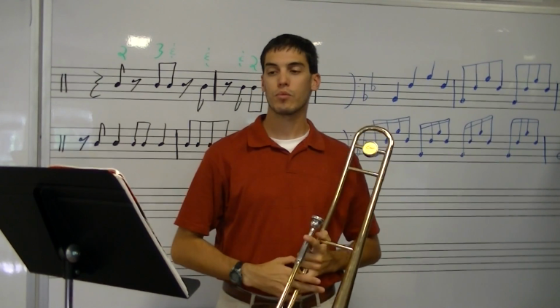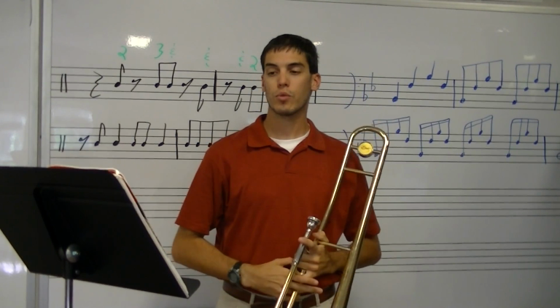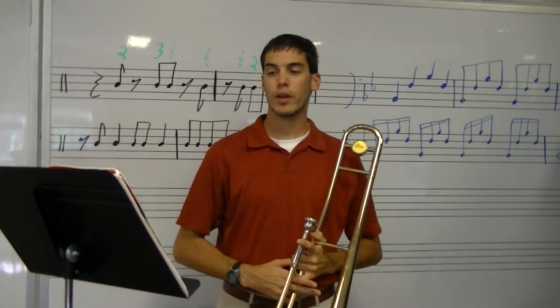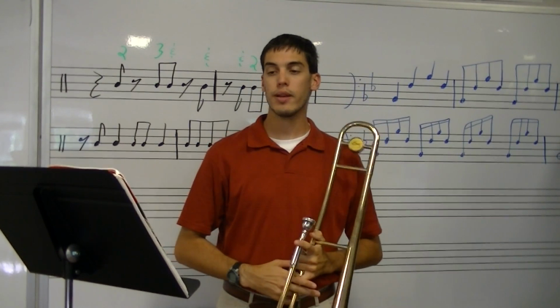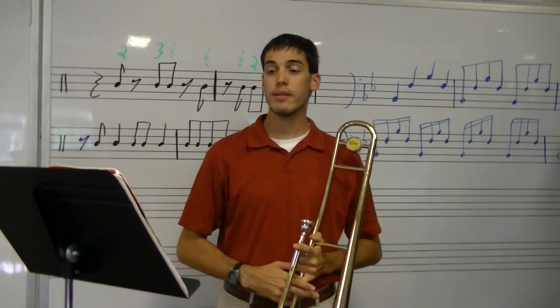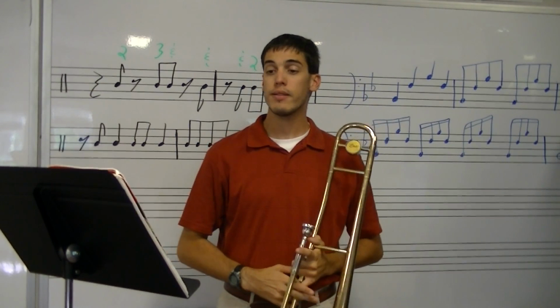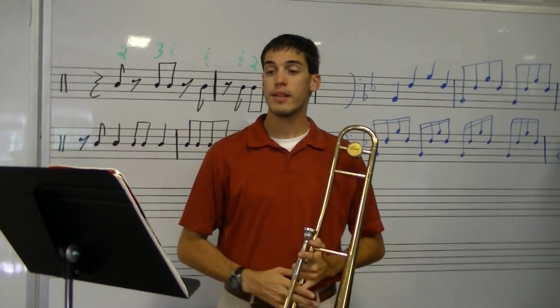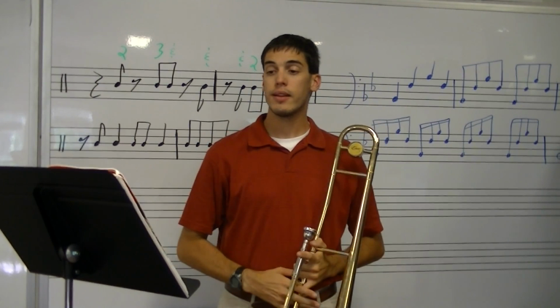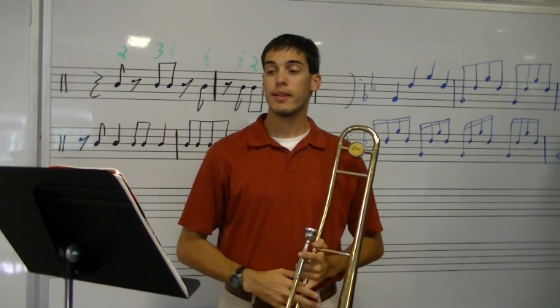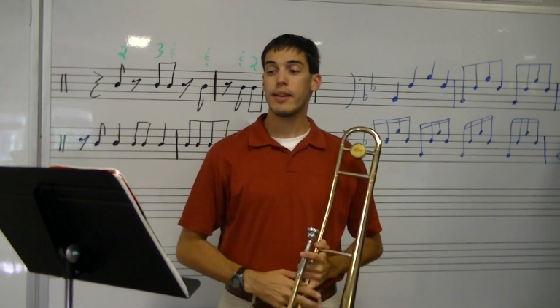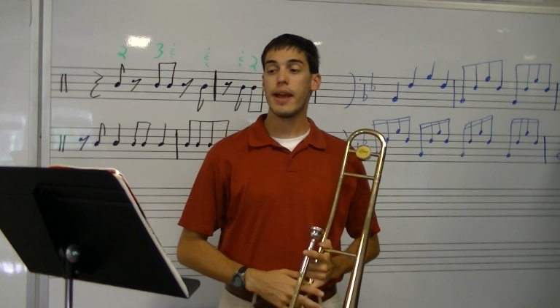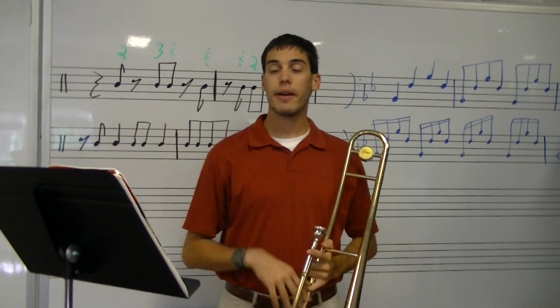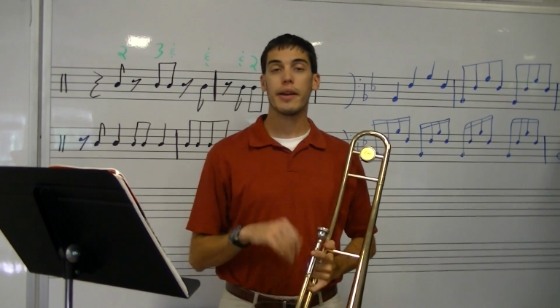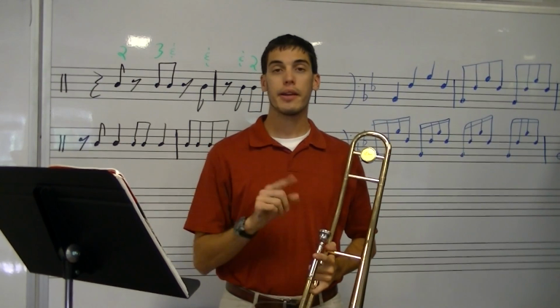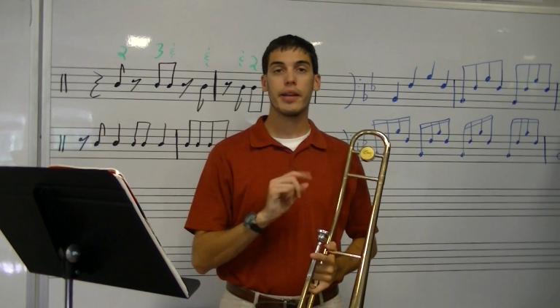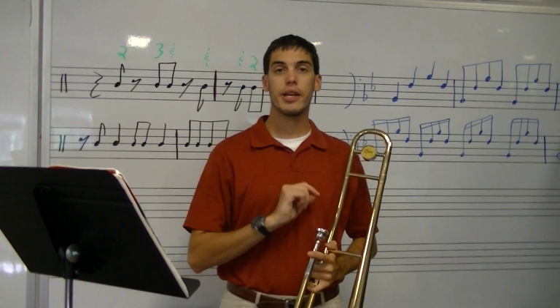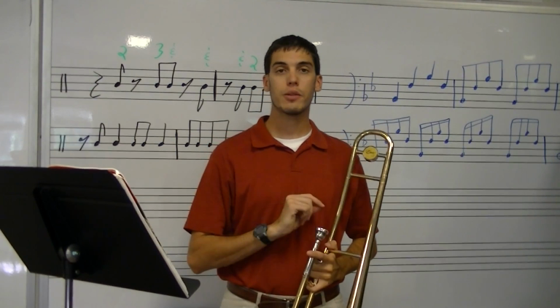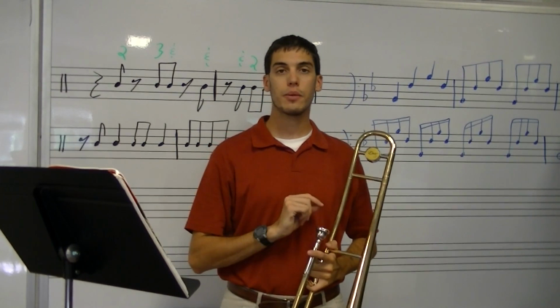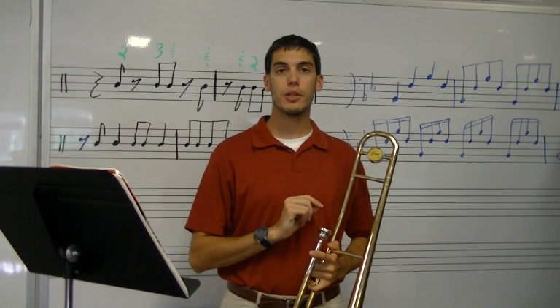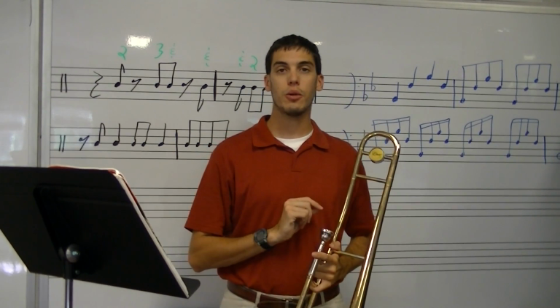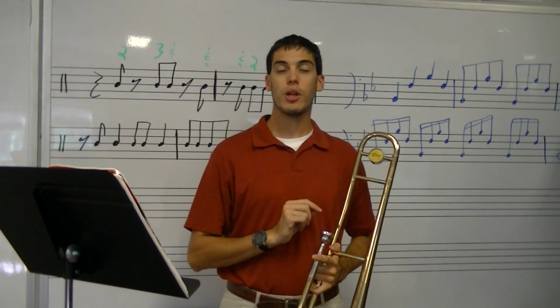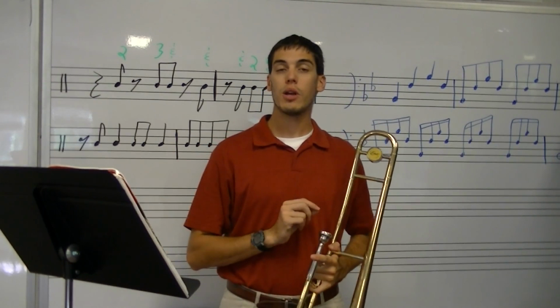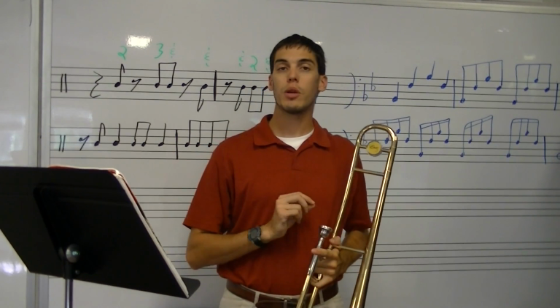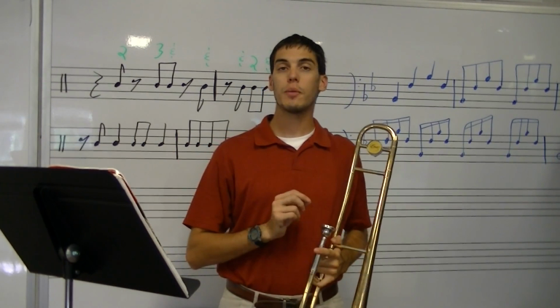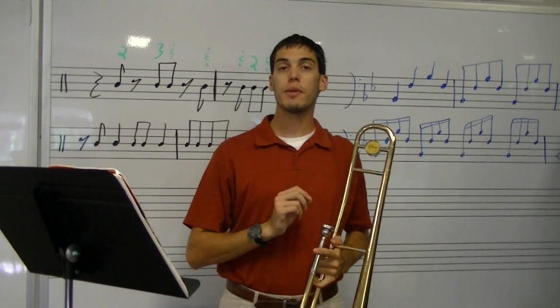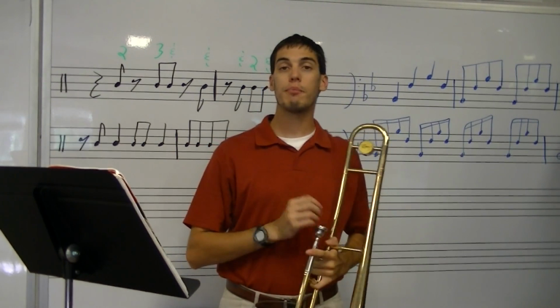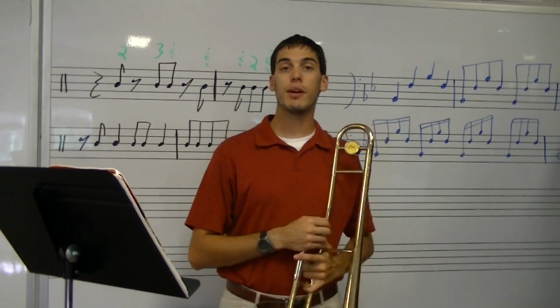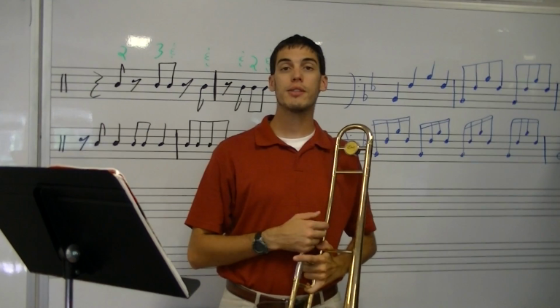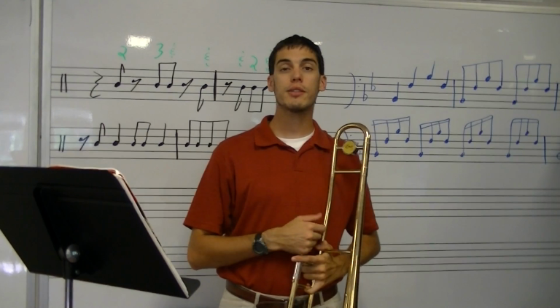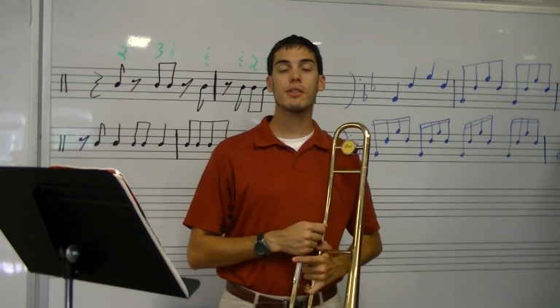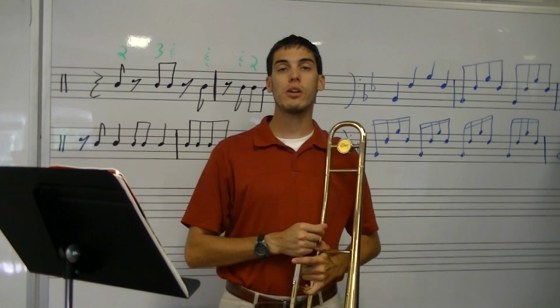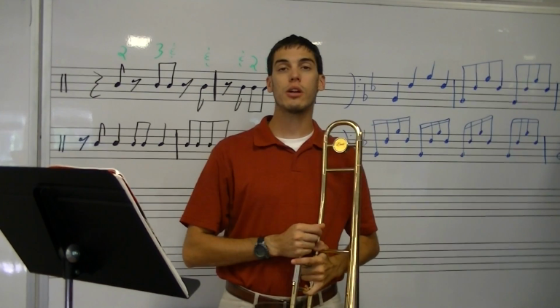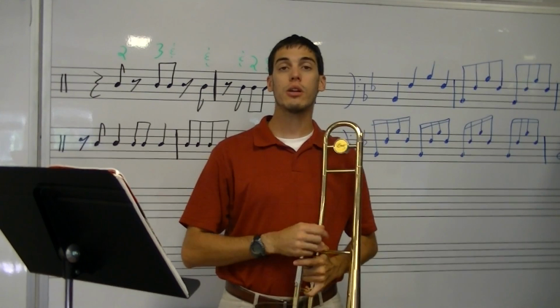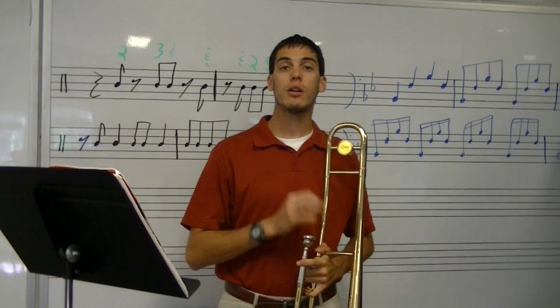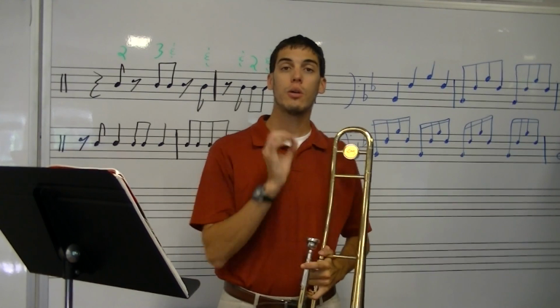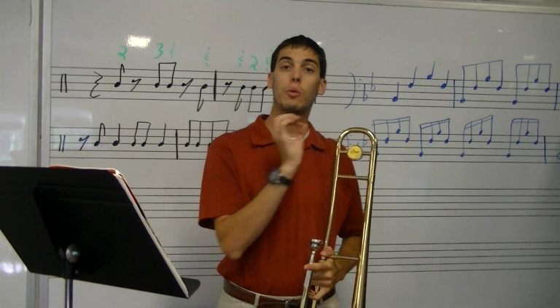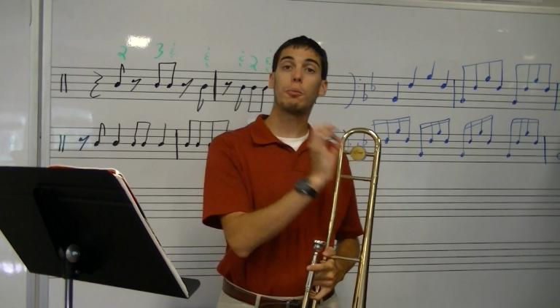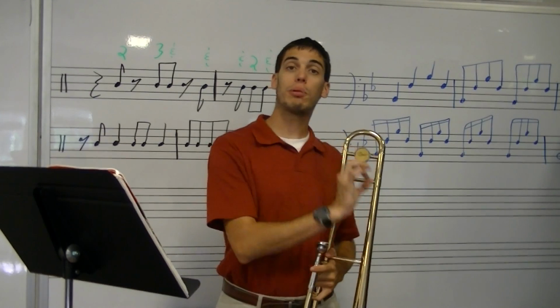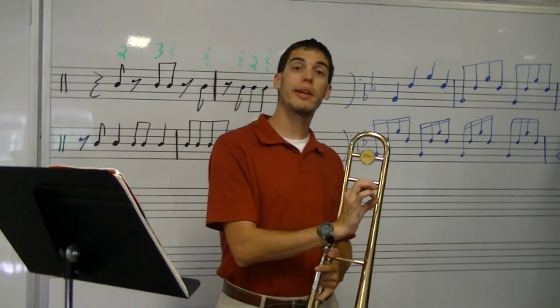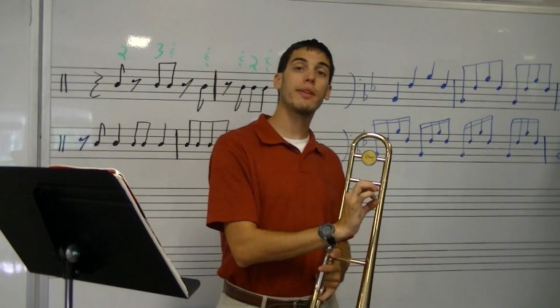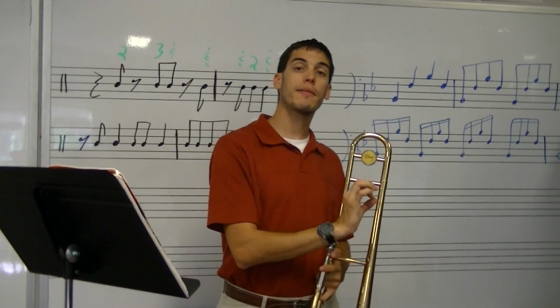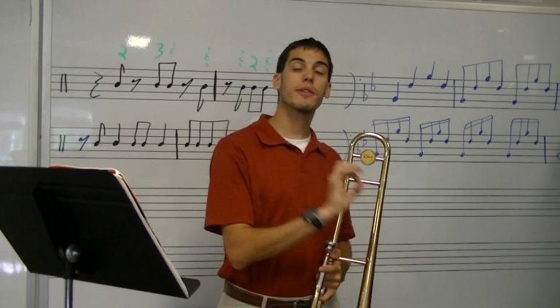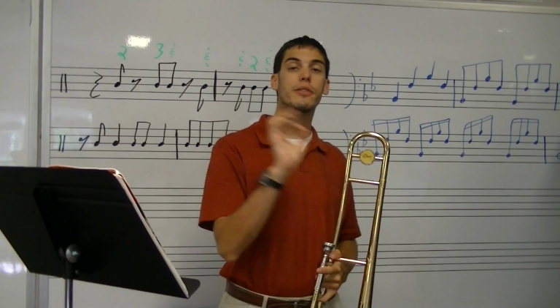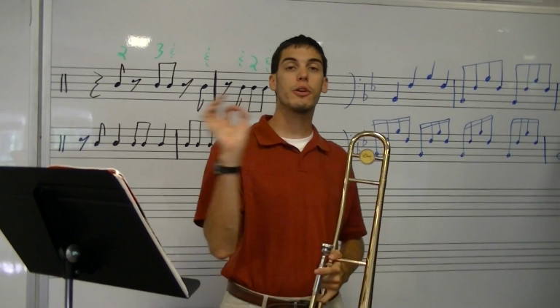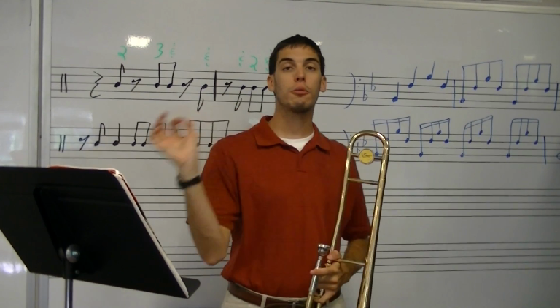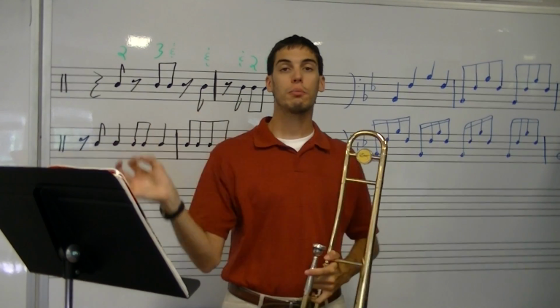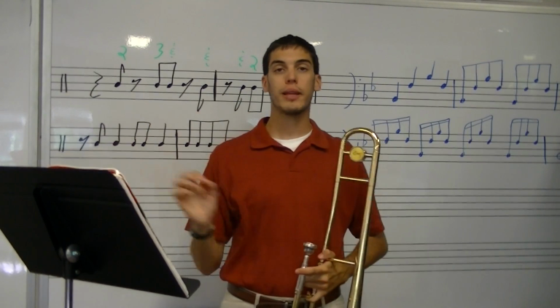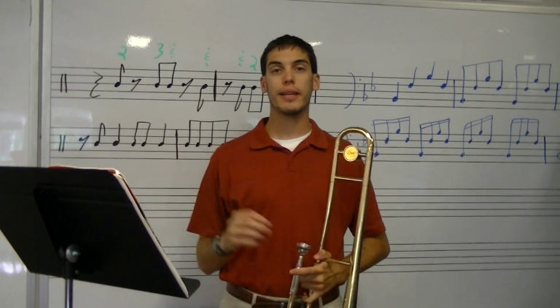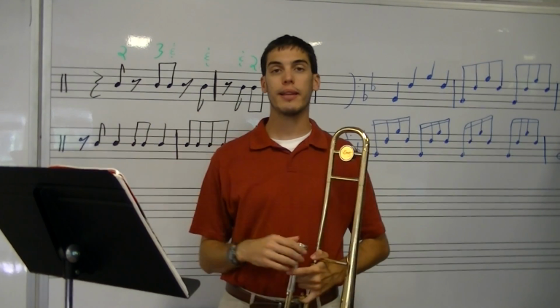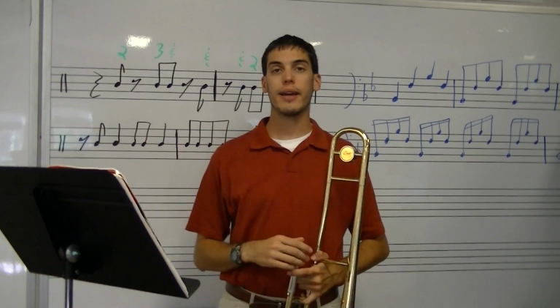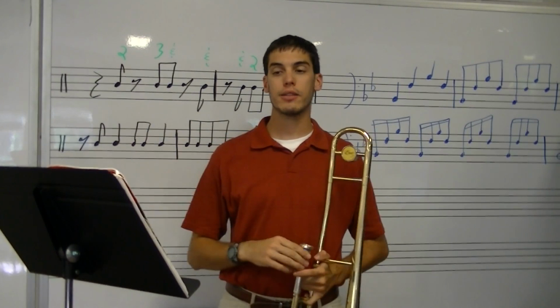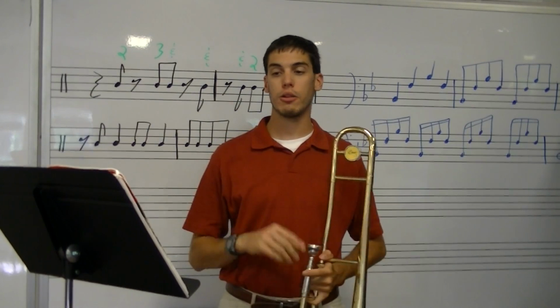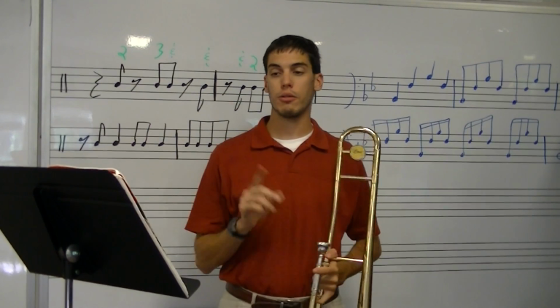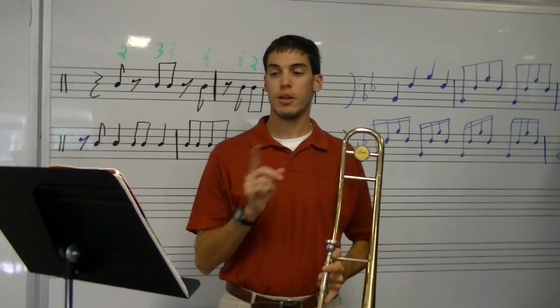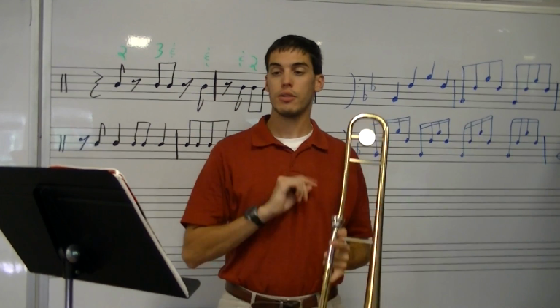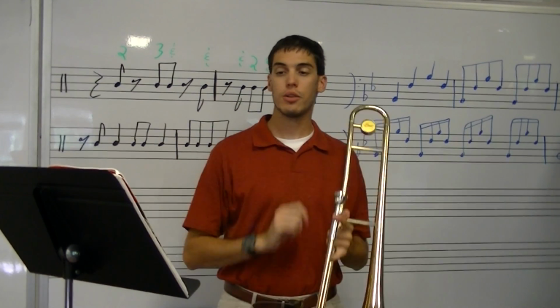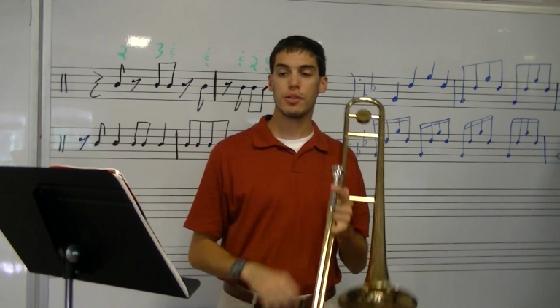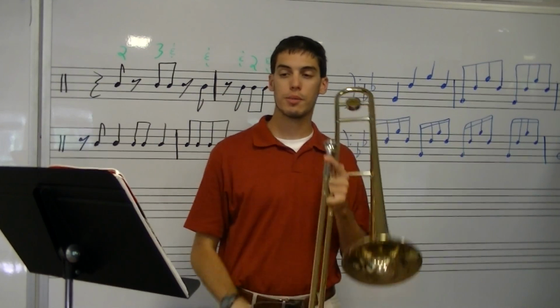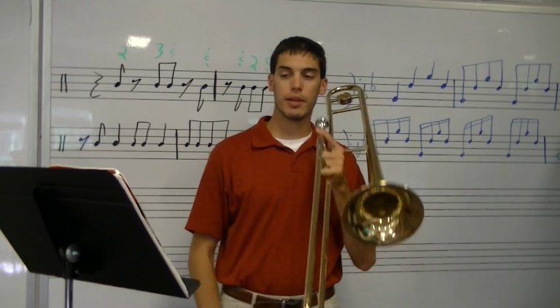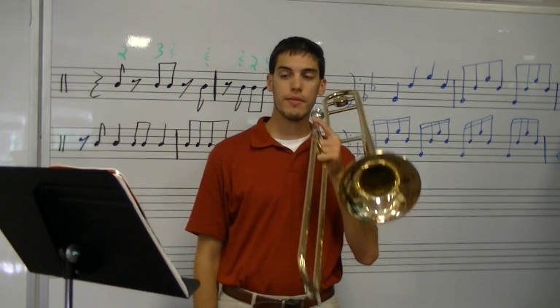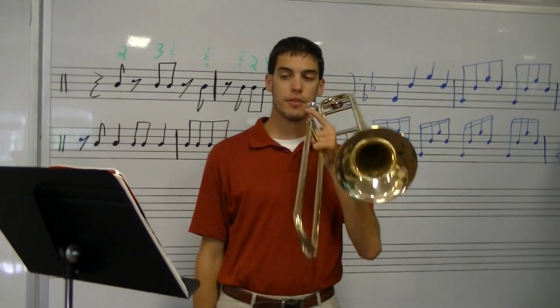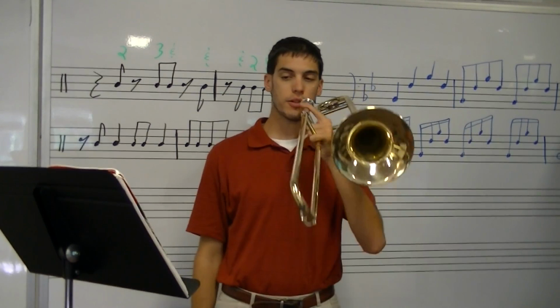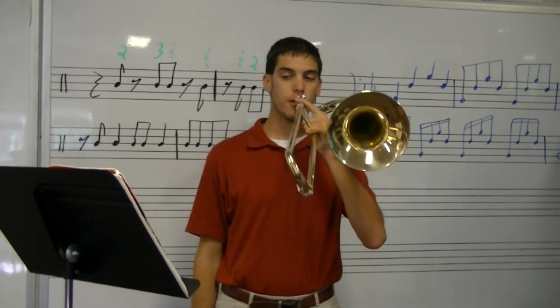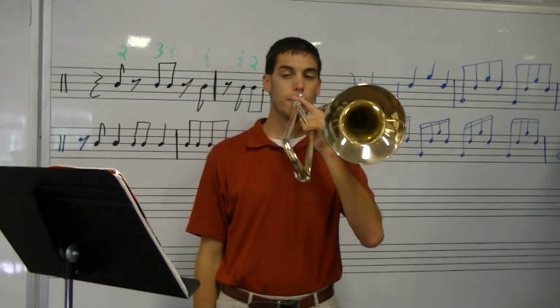Okay, now here's what we do. When we buzz a song, we'll play the first note and play the last note. So let's play the first note.